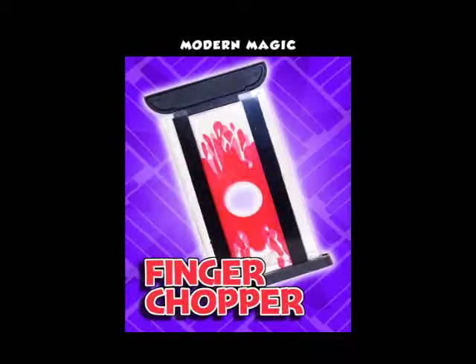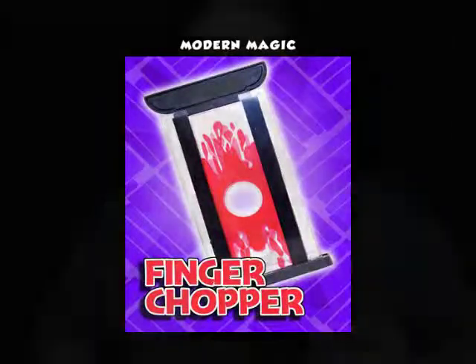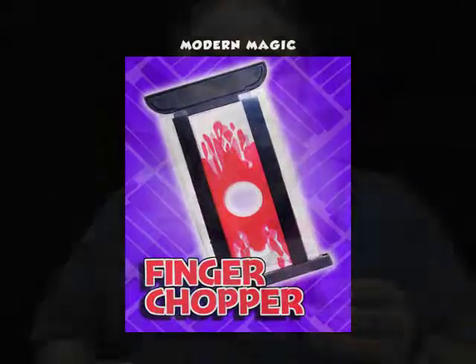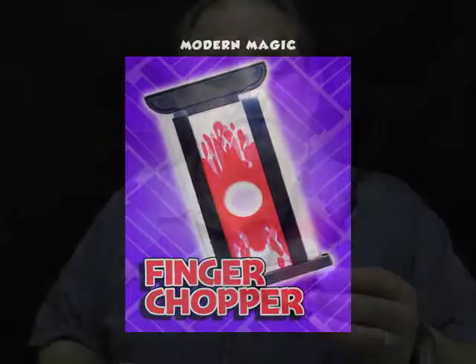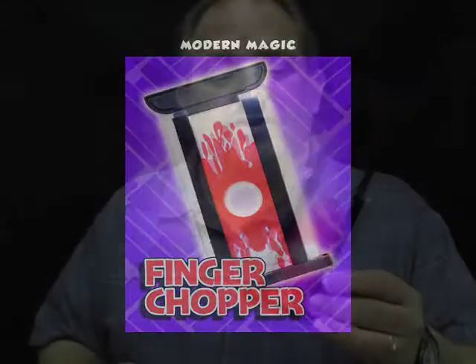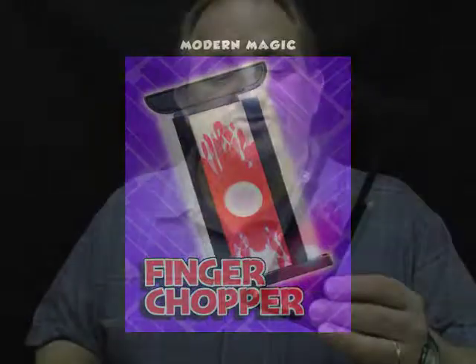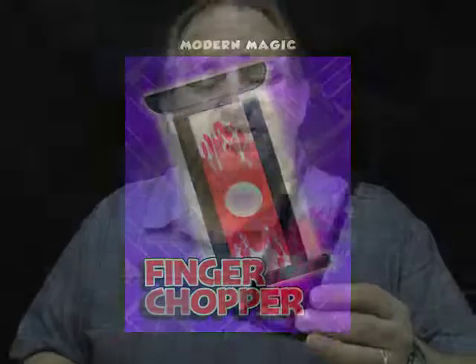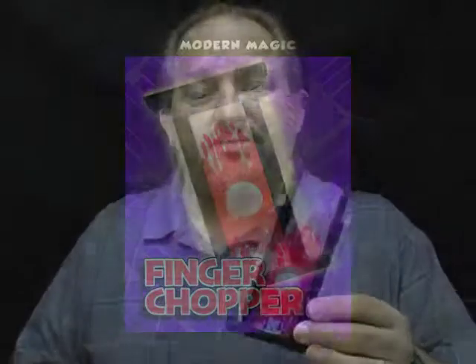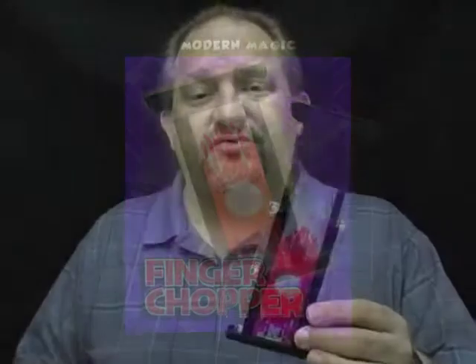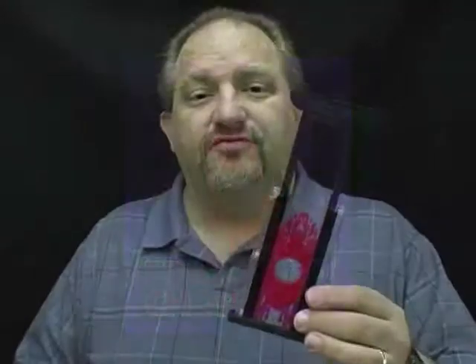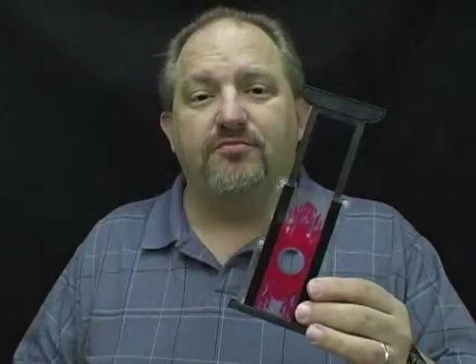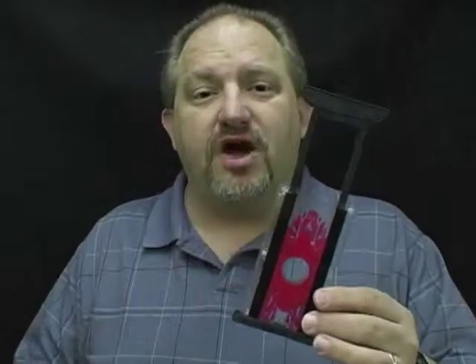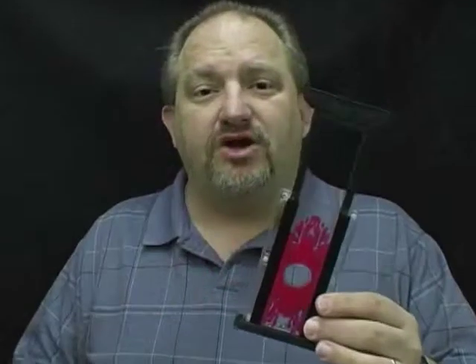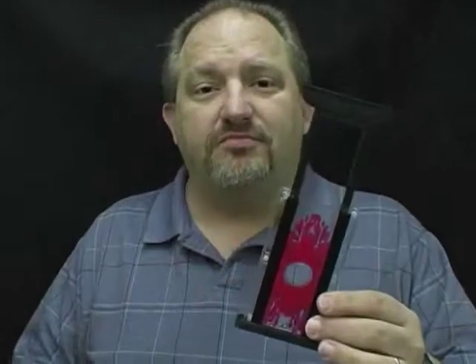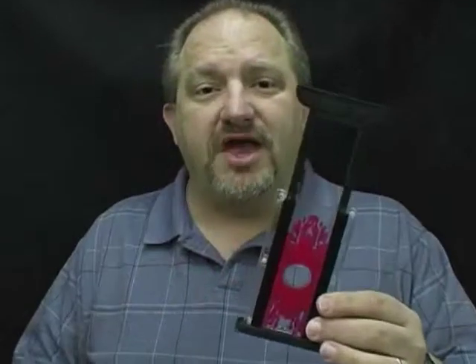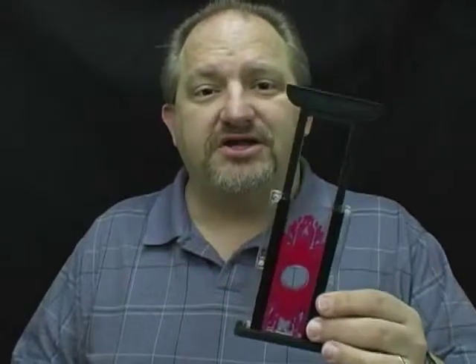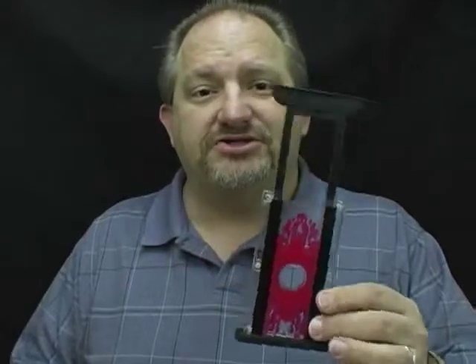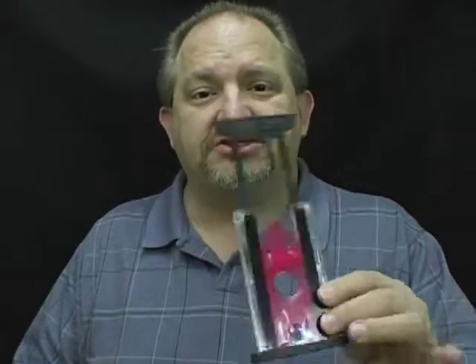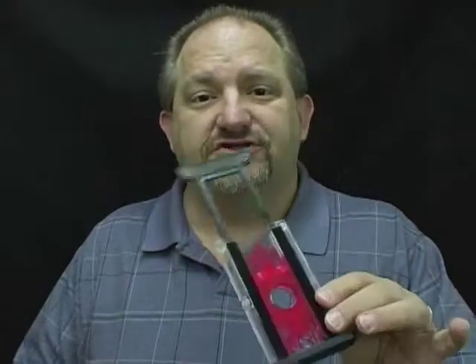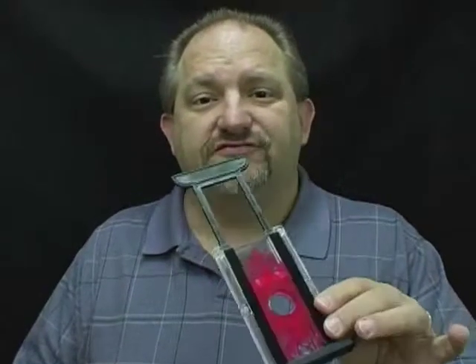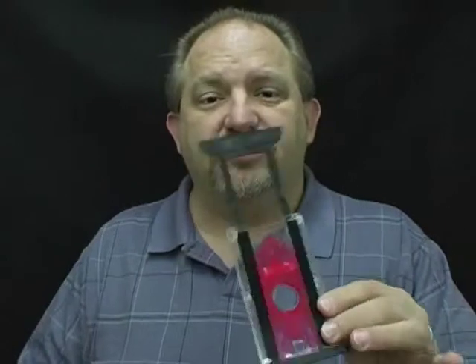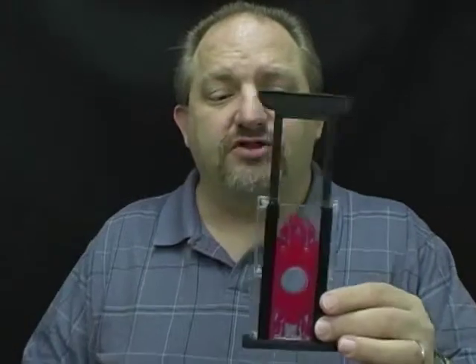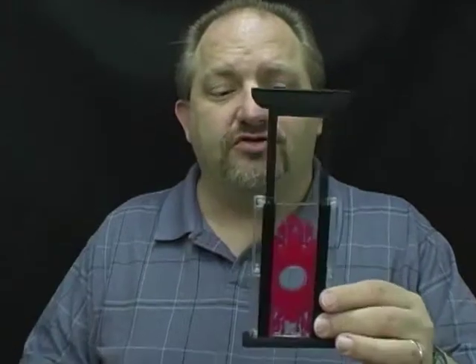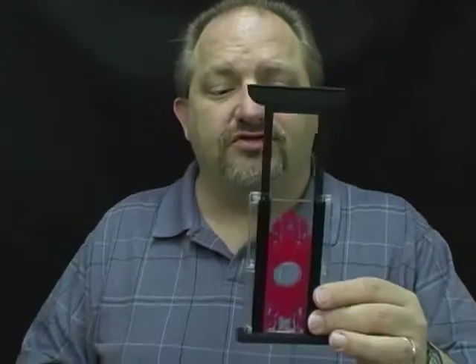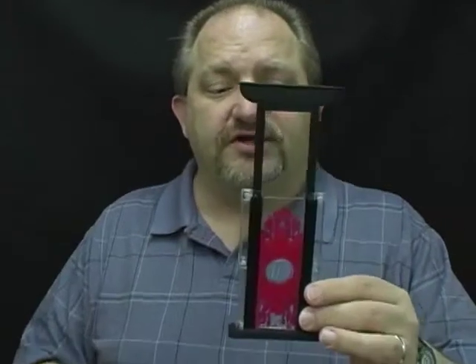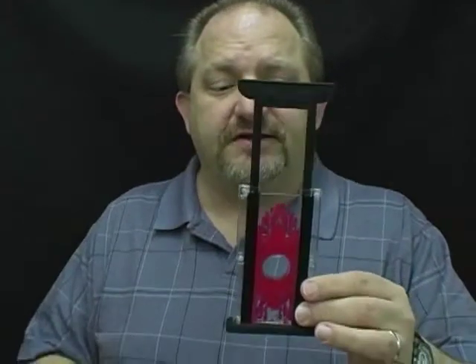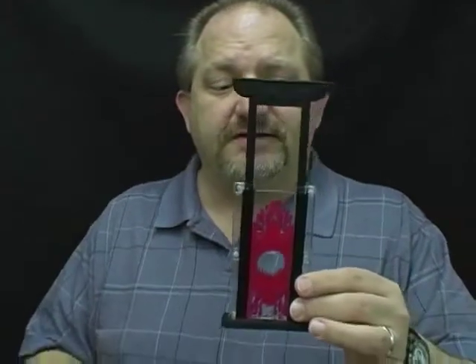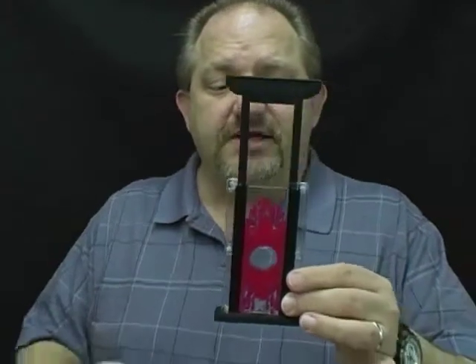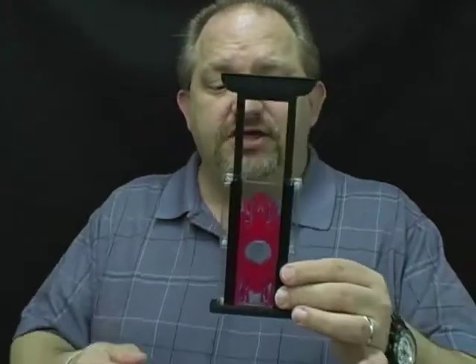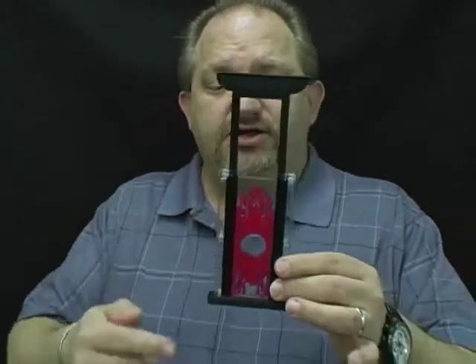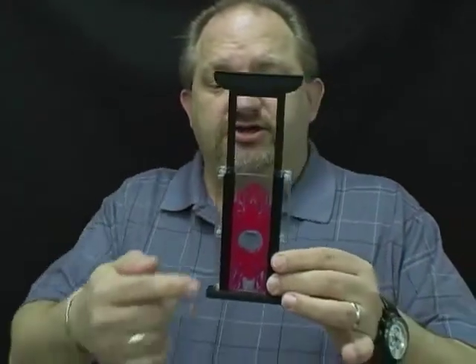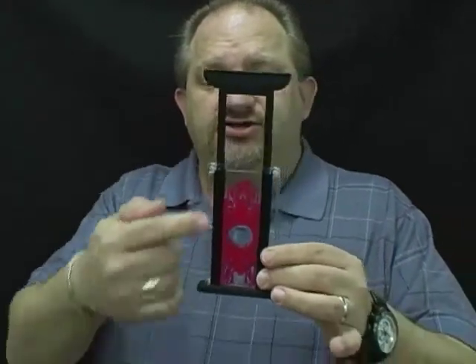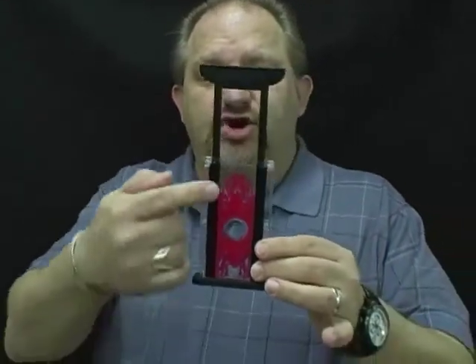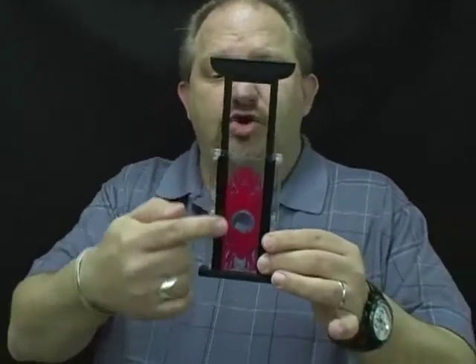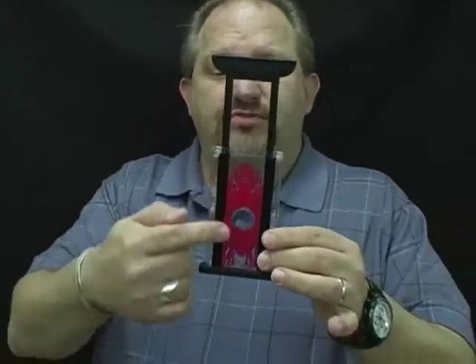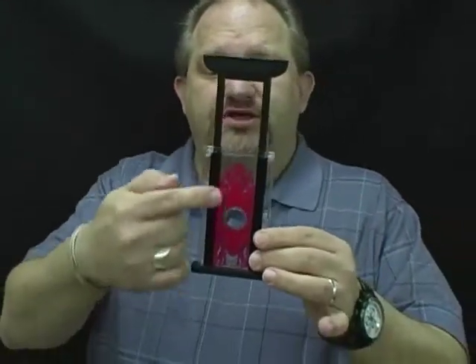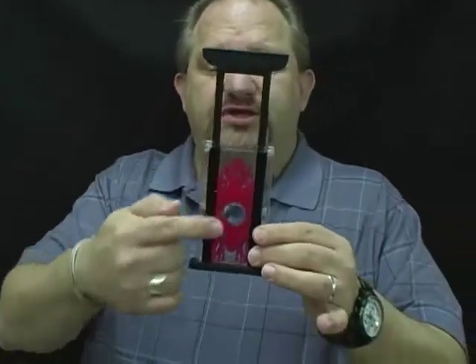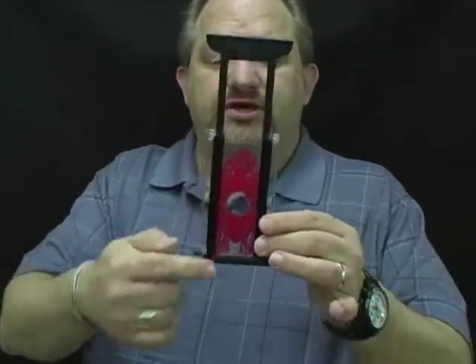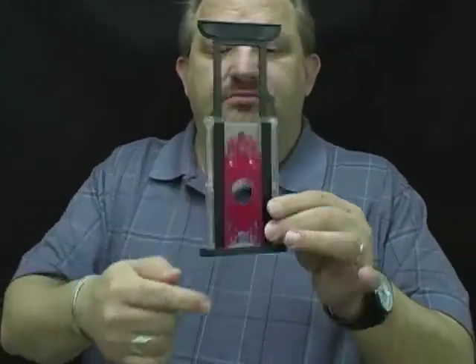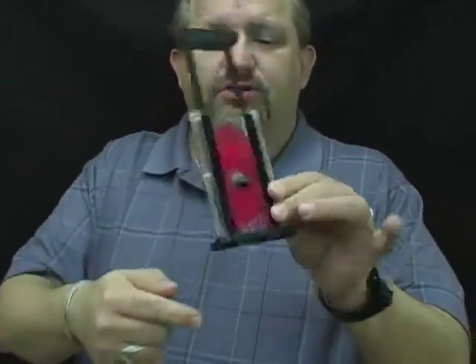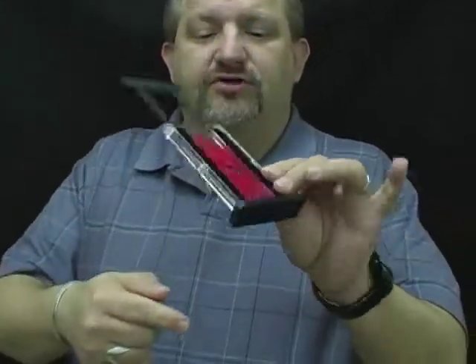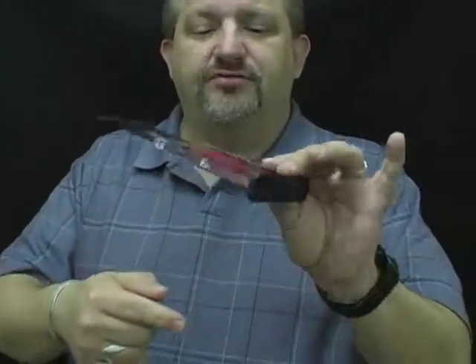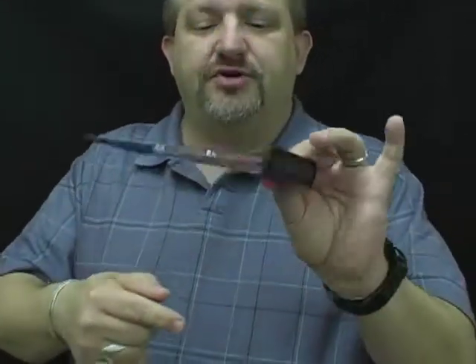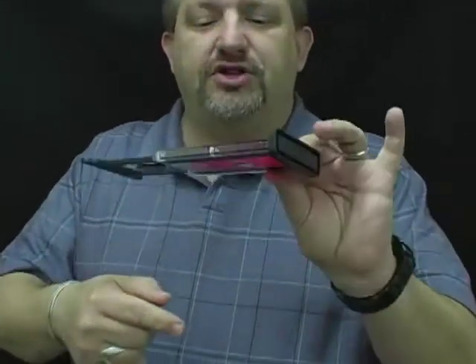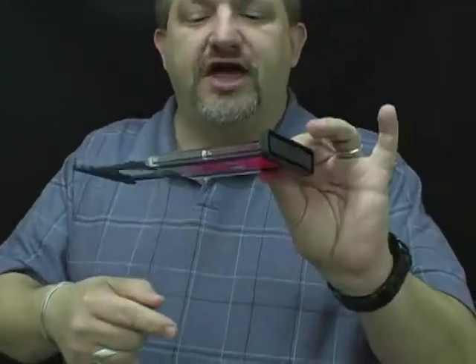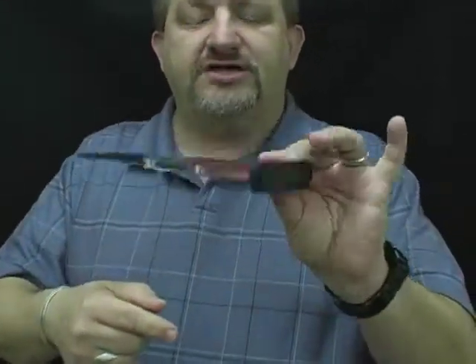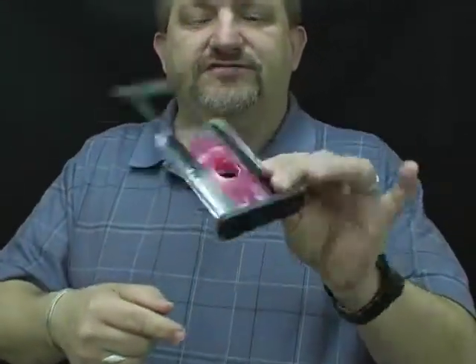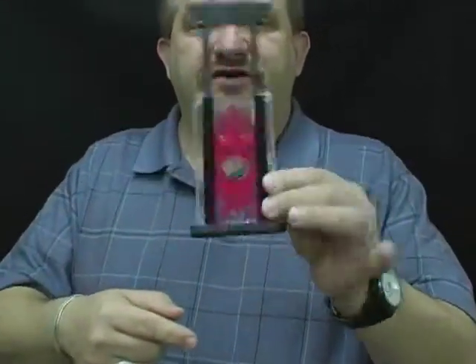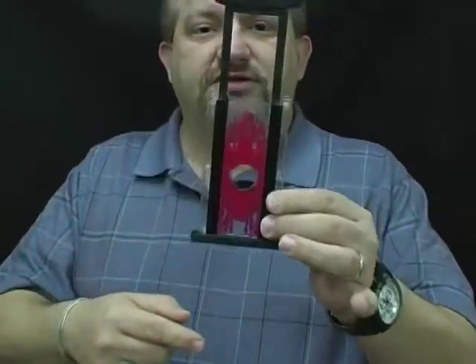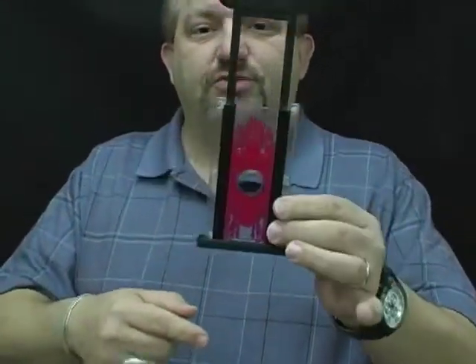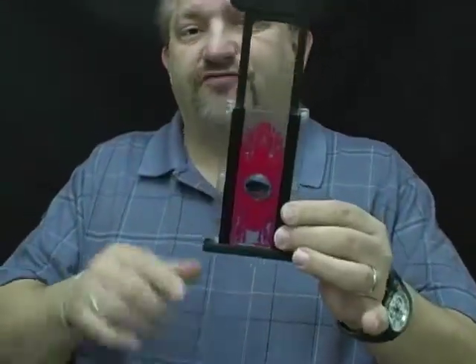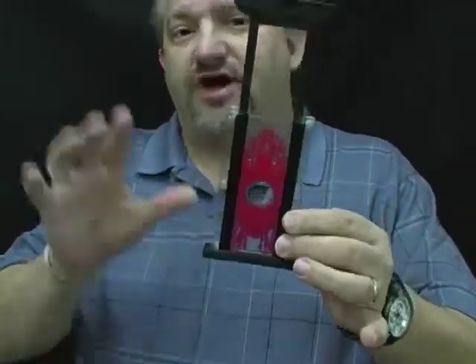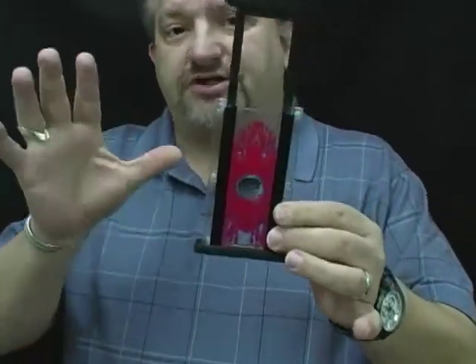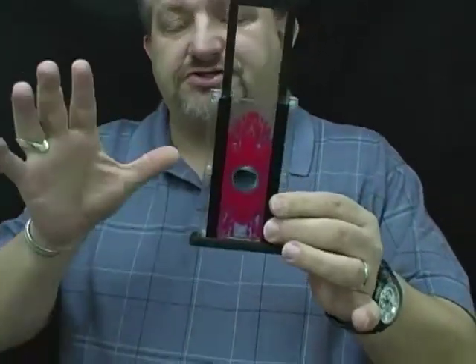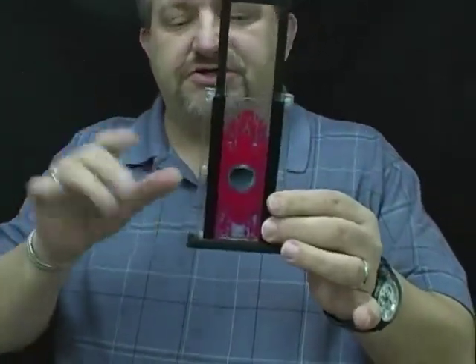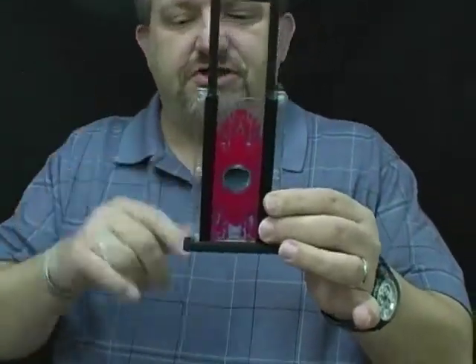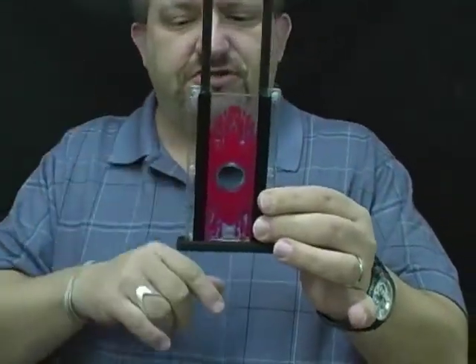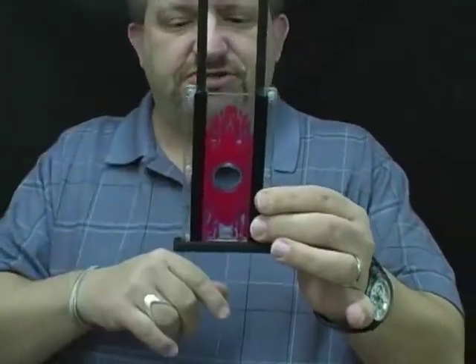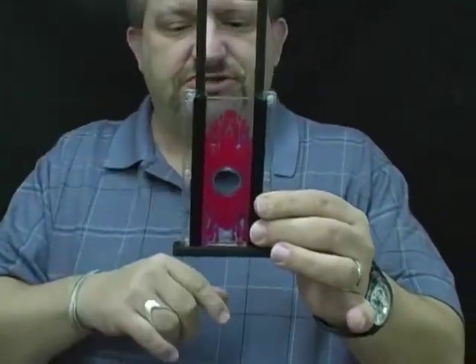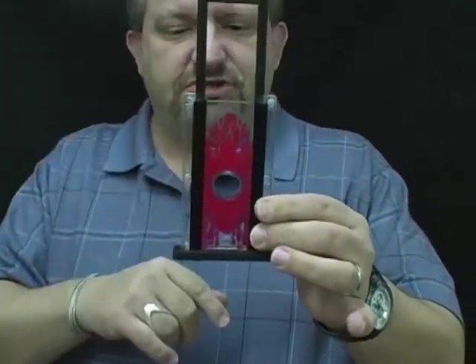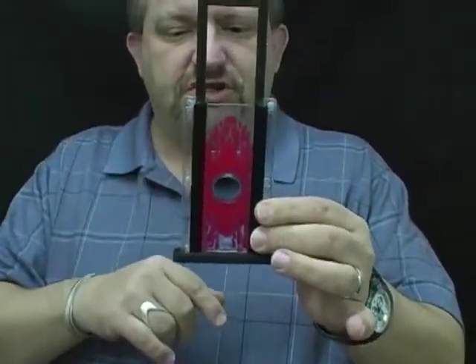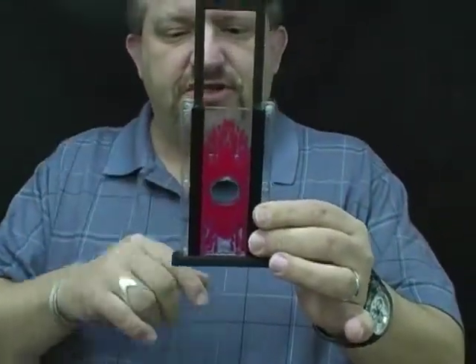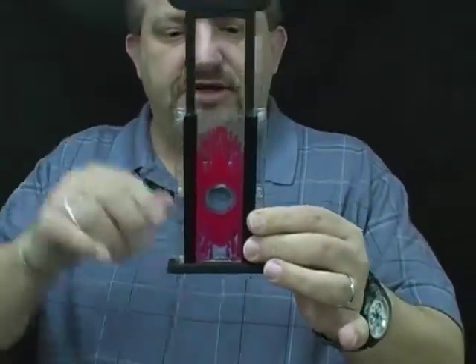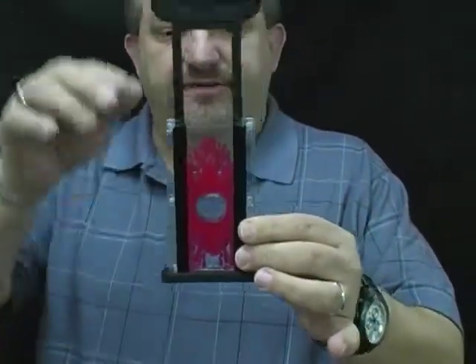The finger chopper from Modern Magic — it's a fun little thing. You can show them that the blood from your last victim or volunteer is still on there.